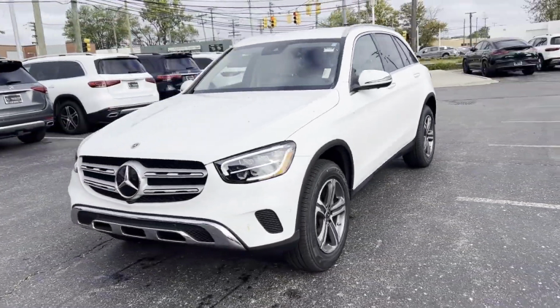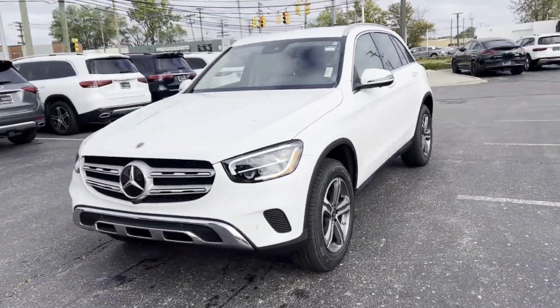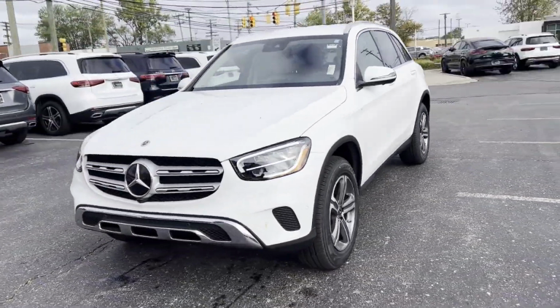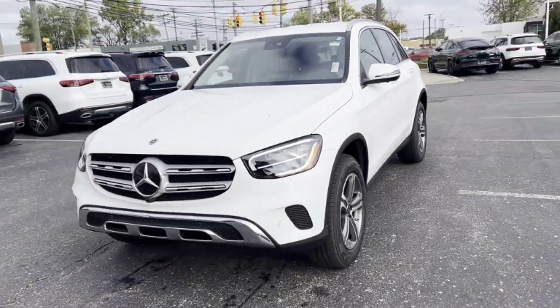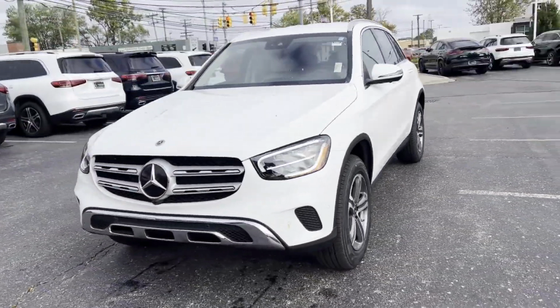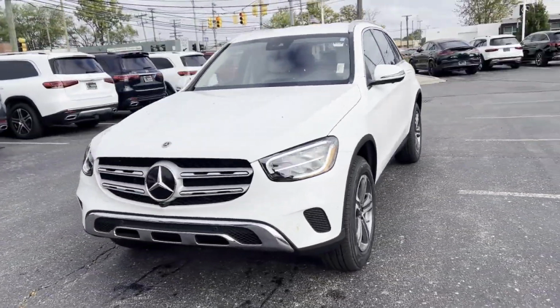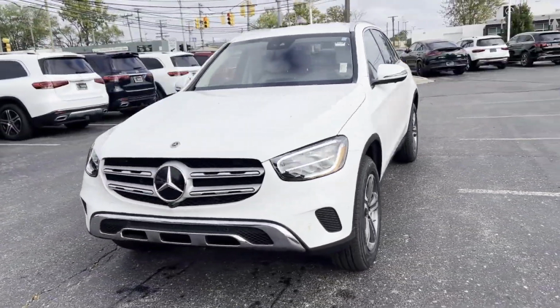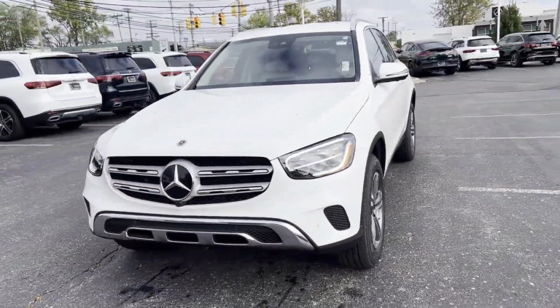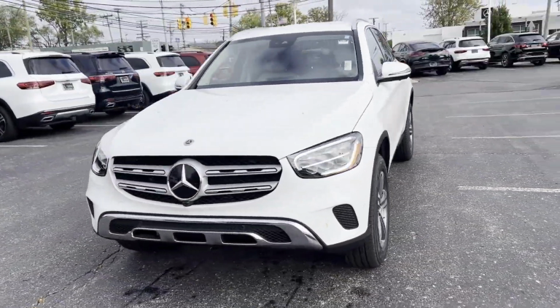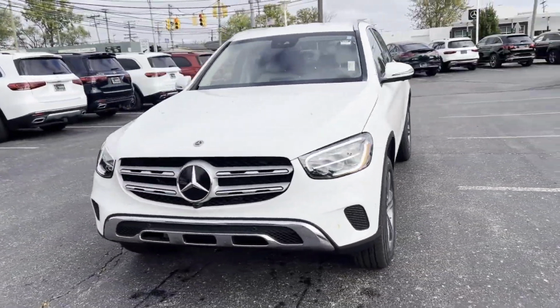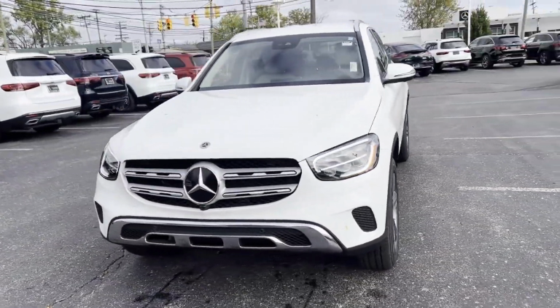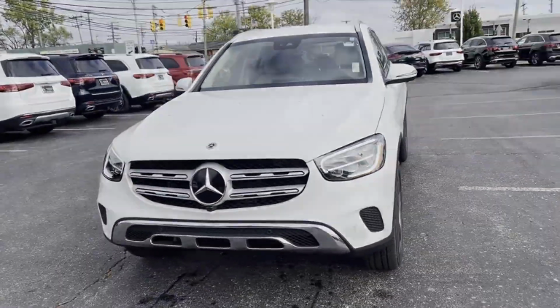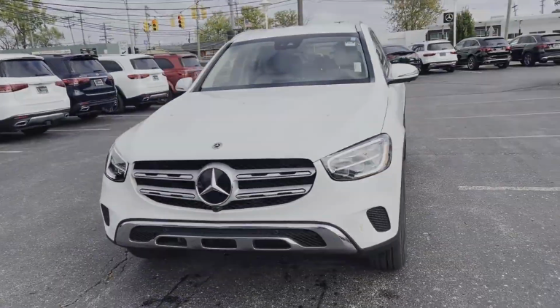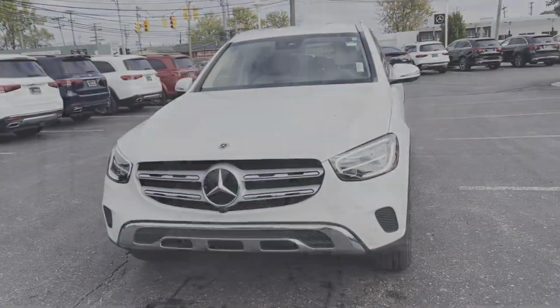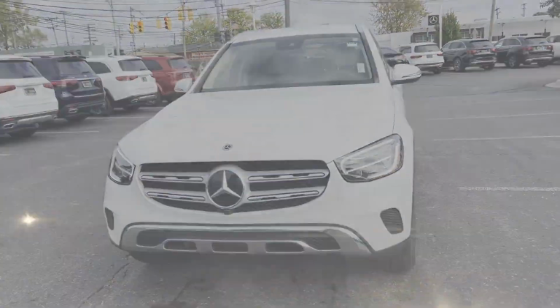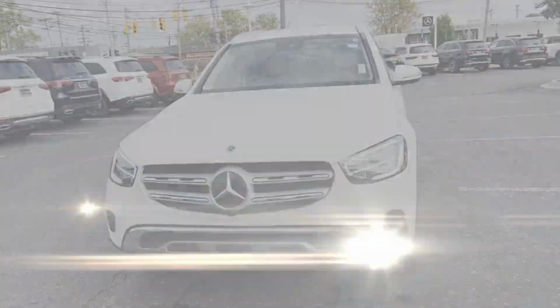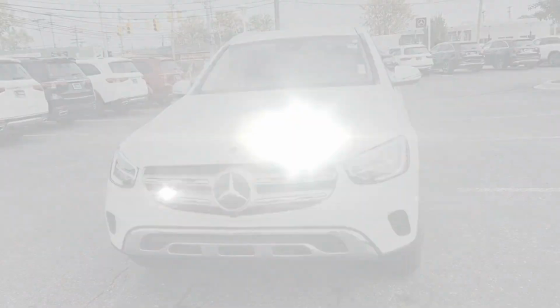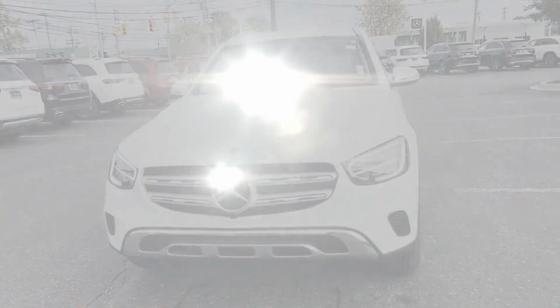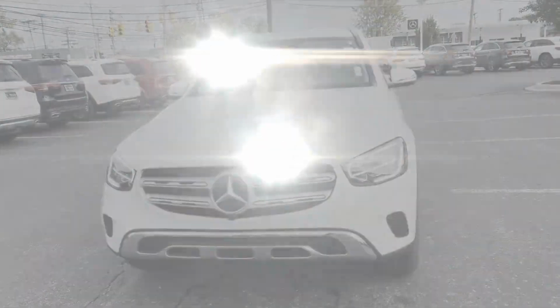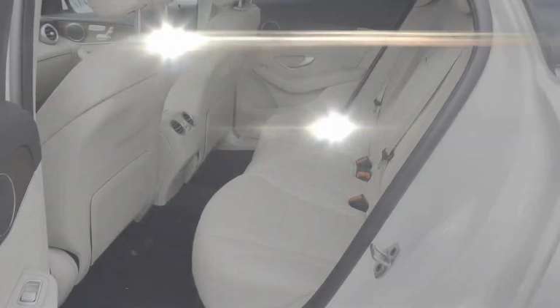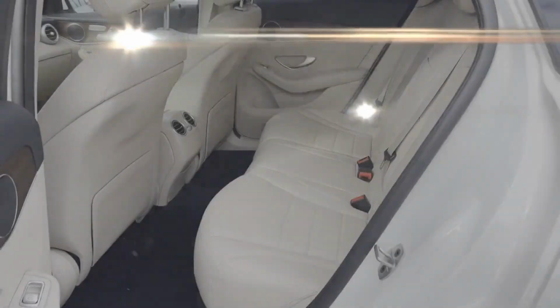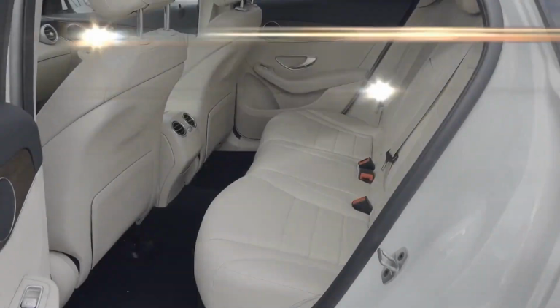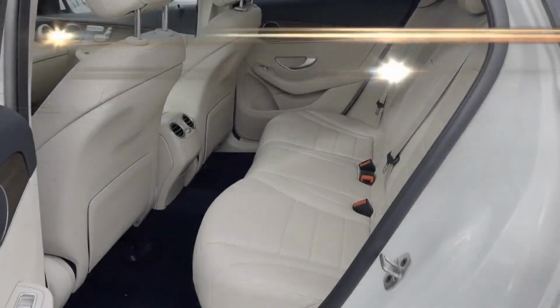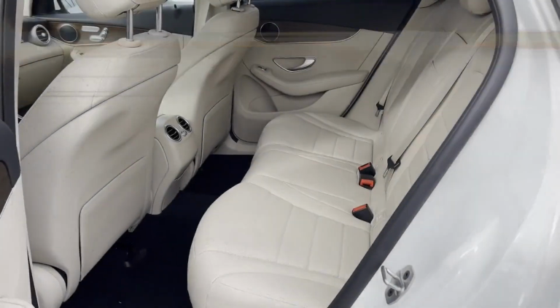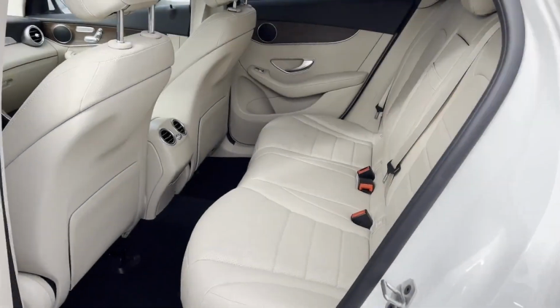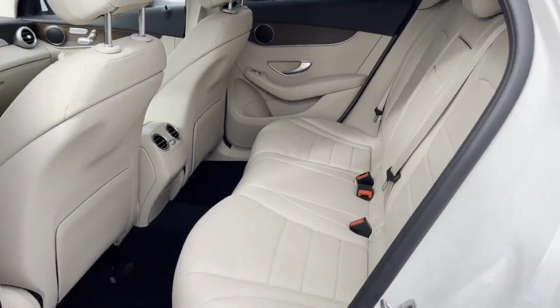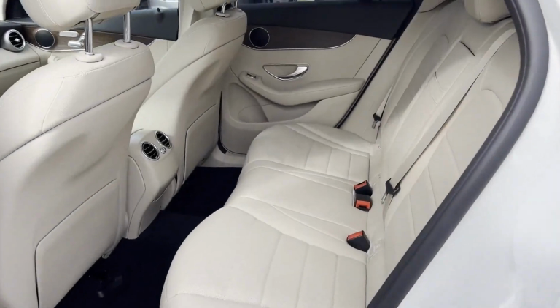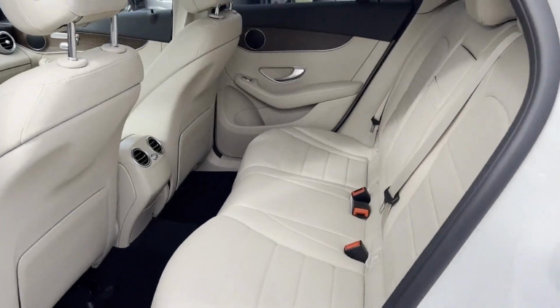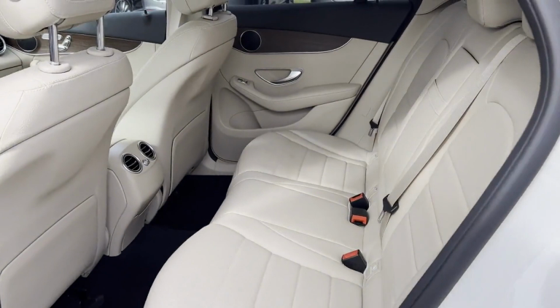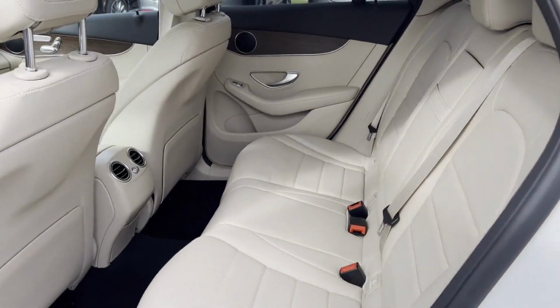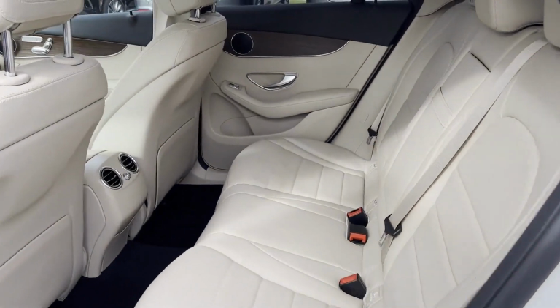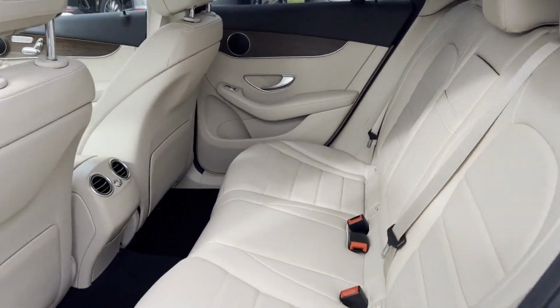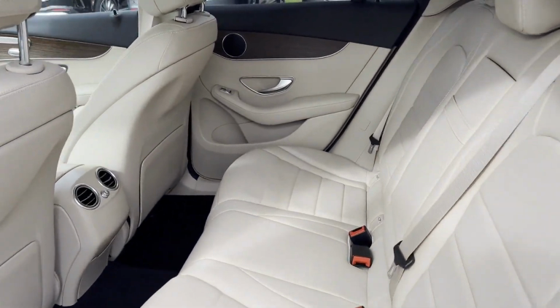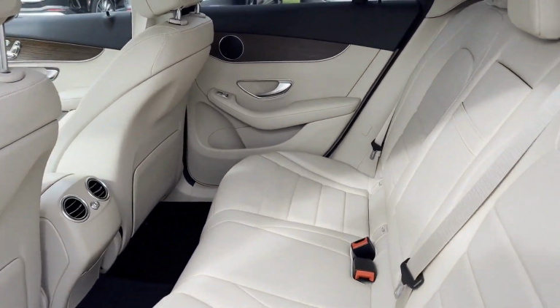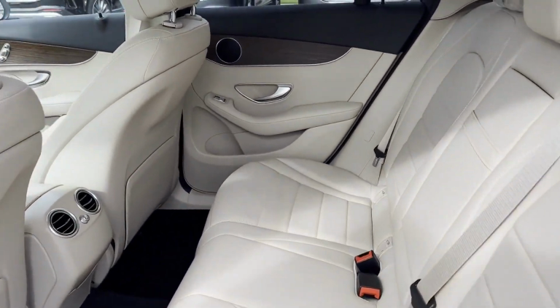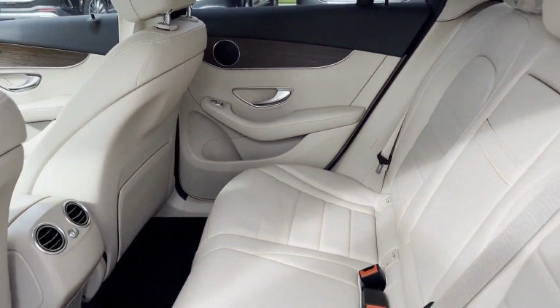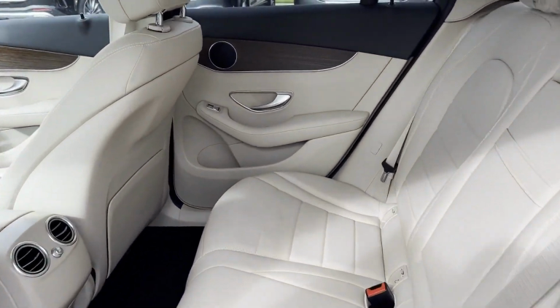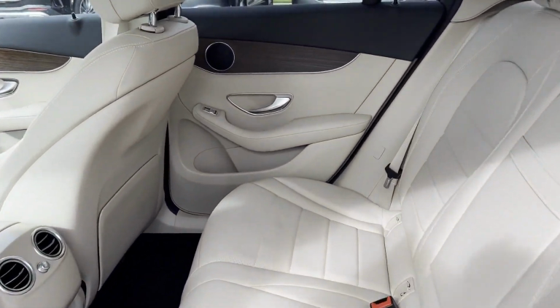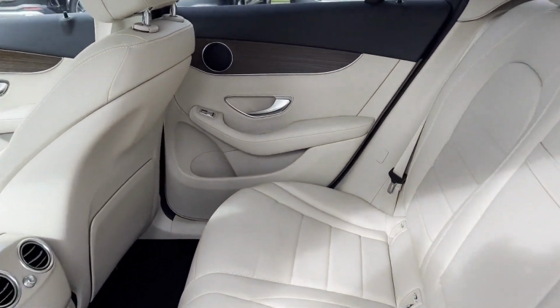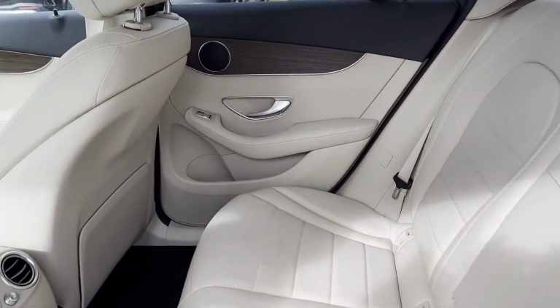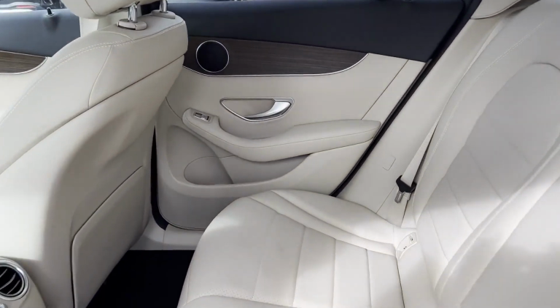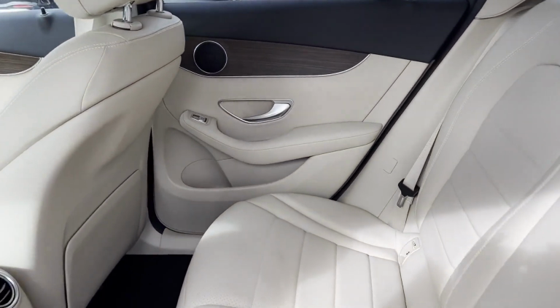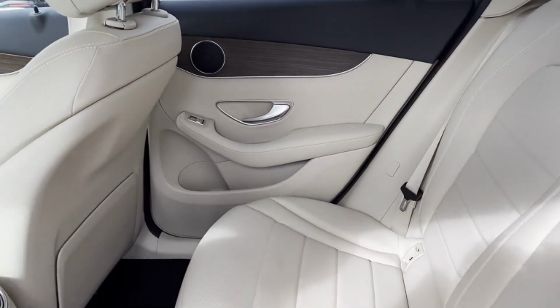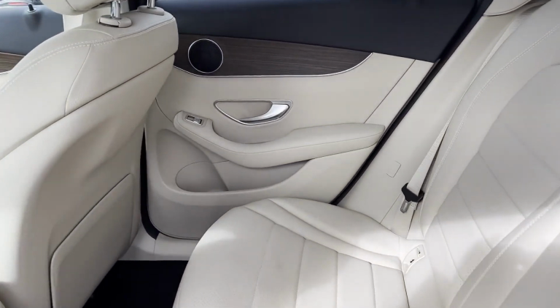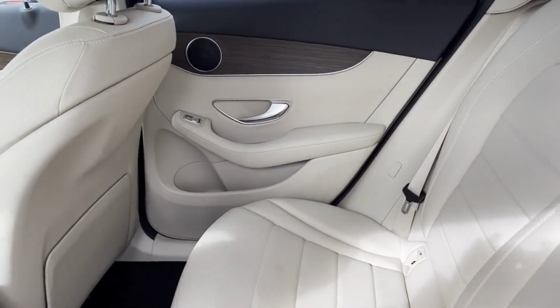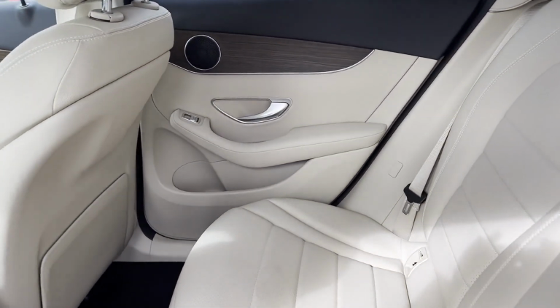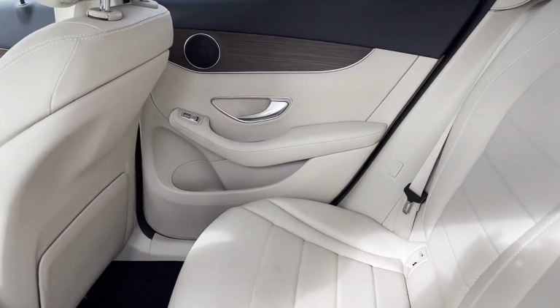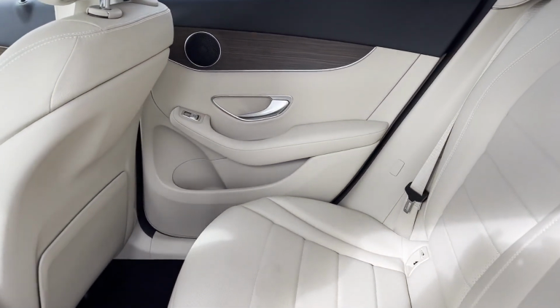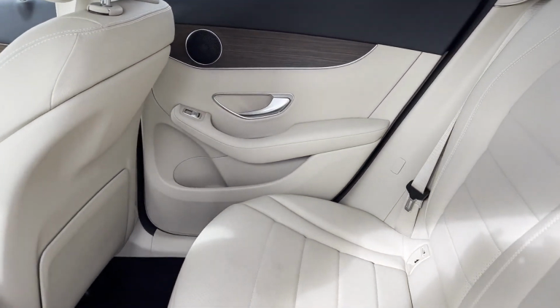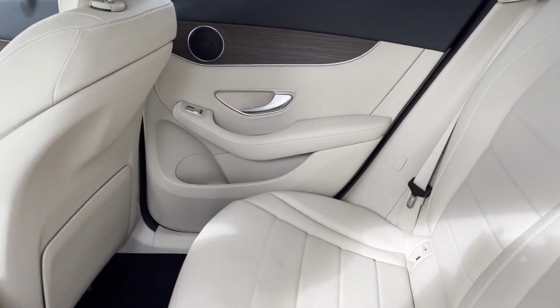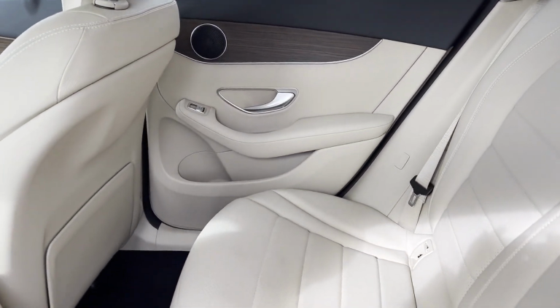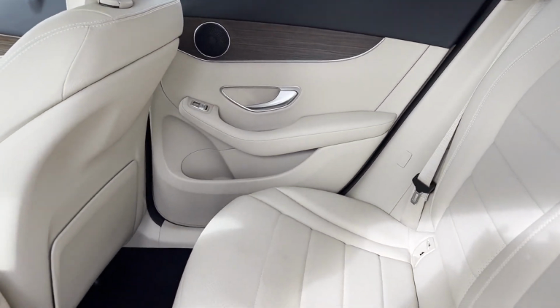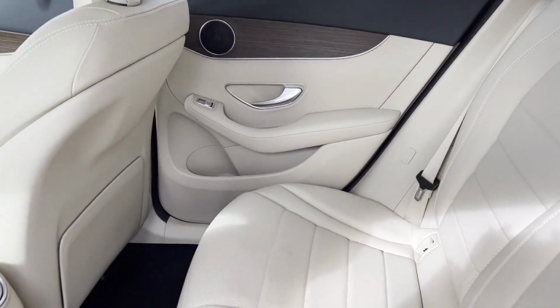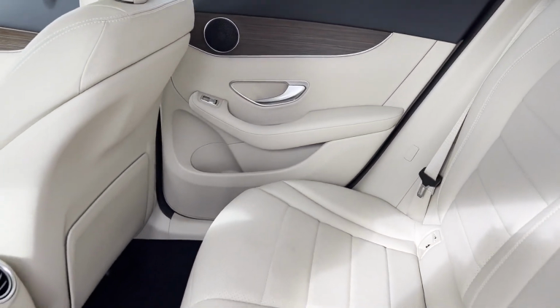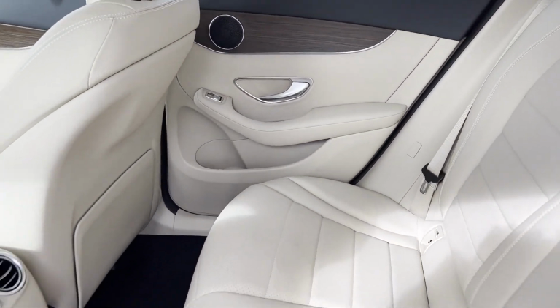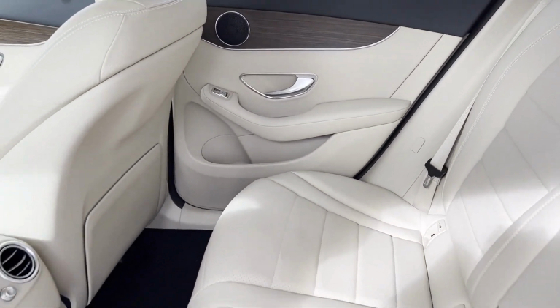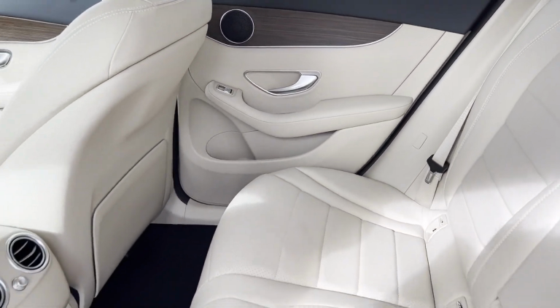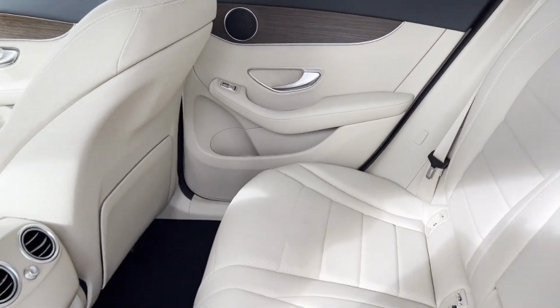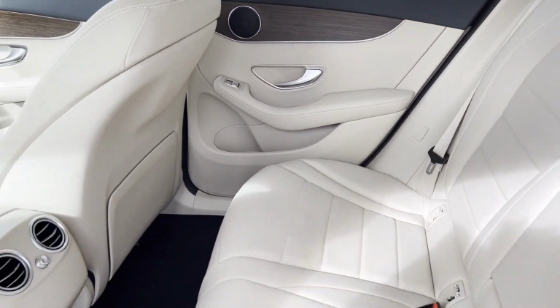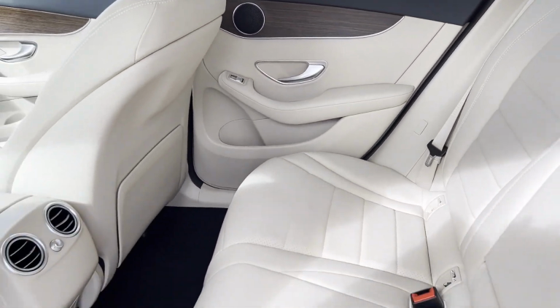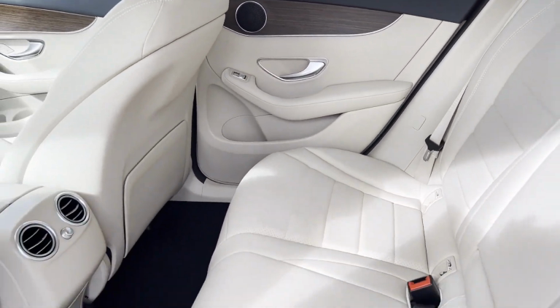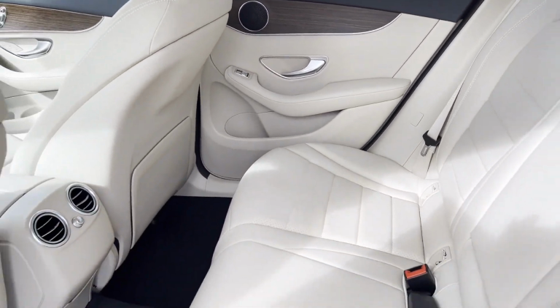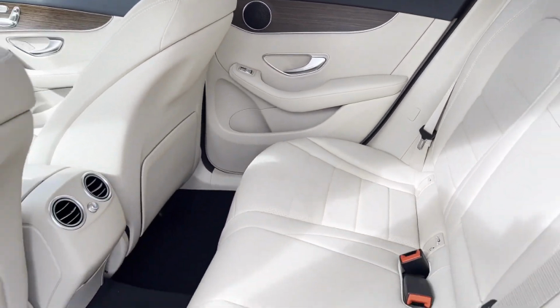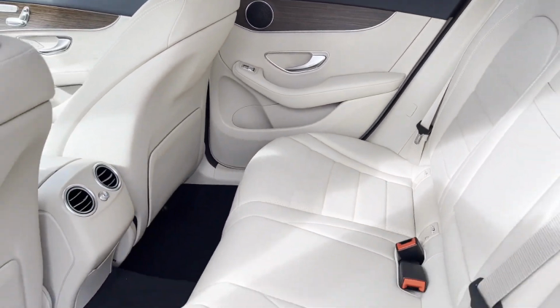All-wheel drive, heated side-view mirrors, backup camera, and passenger seat adjustable lumbar support.